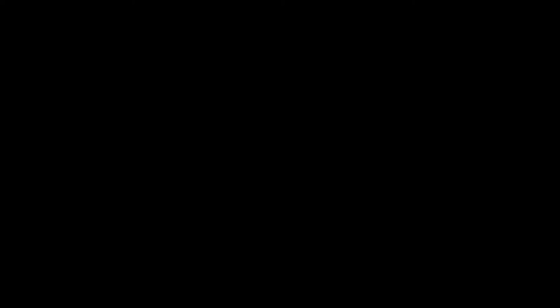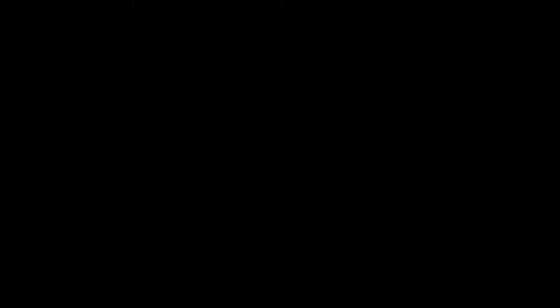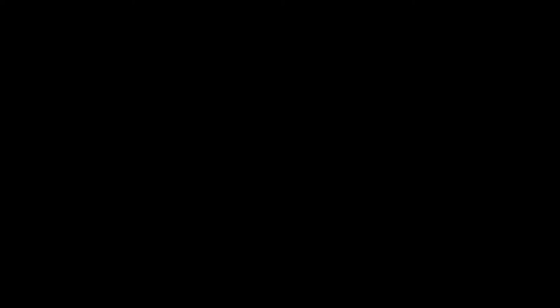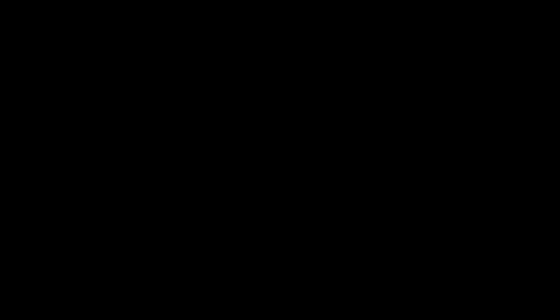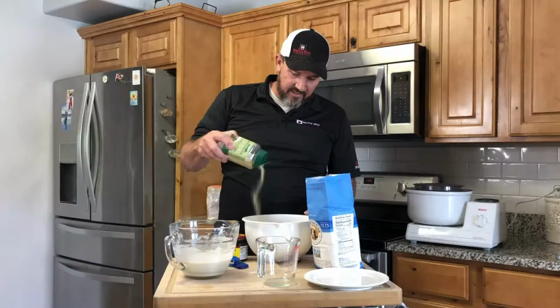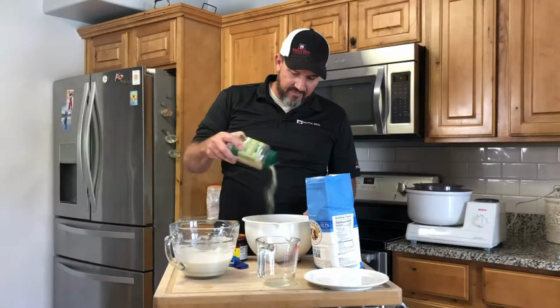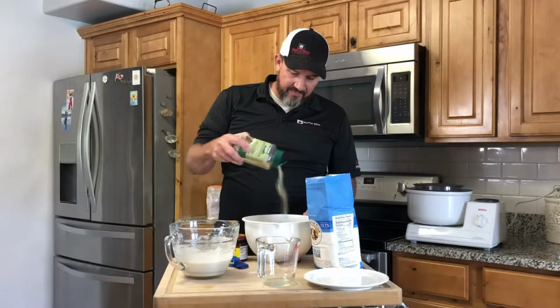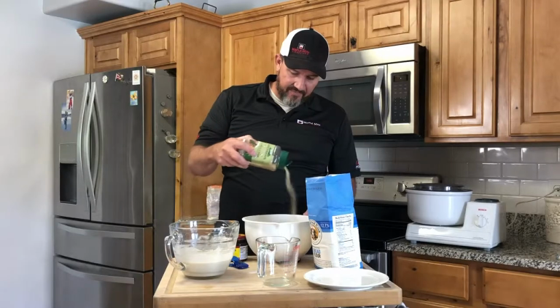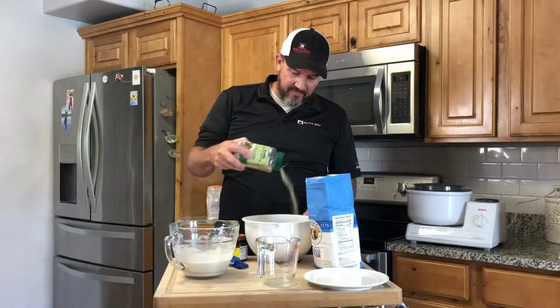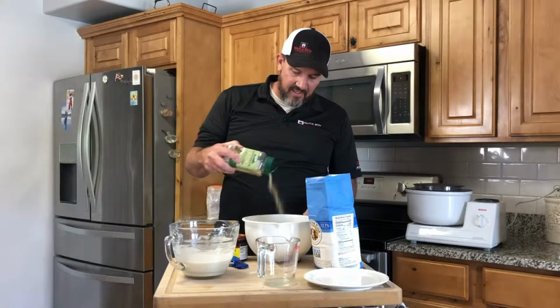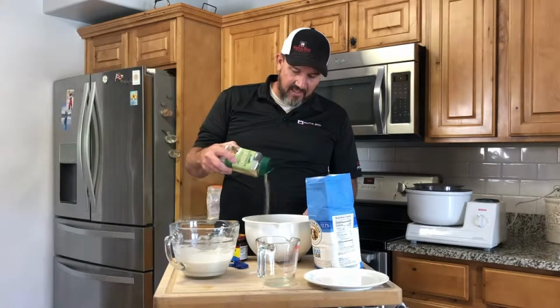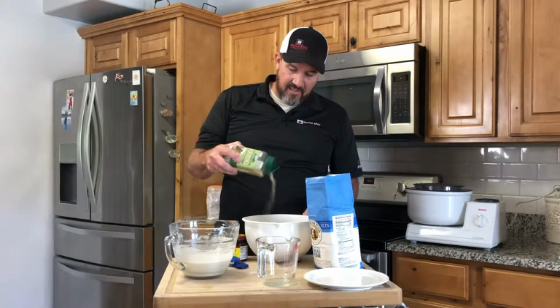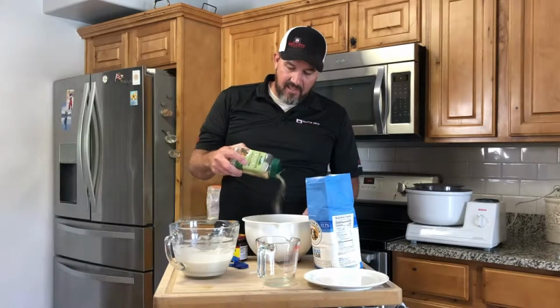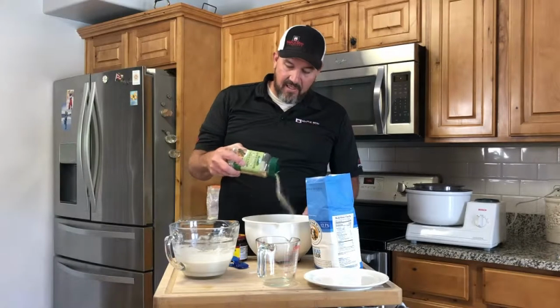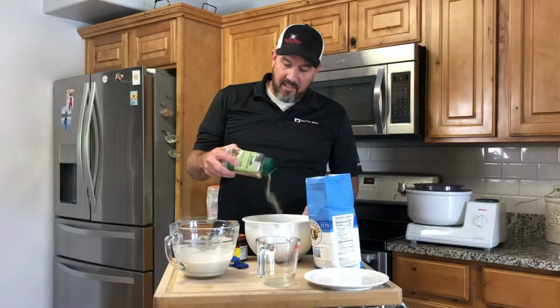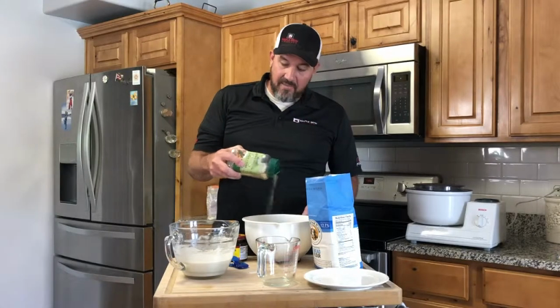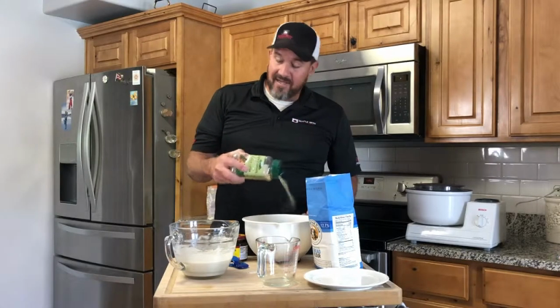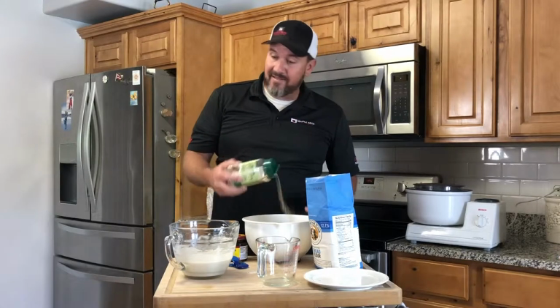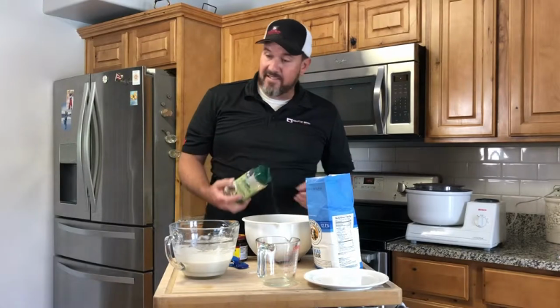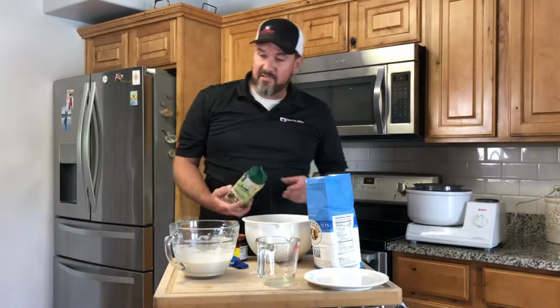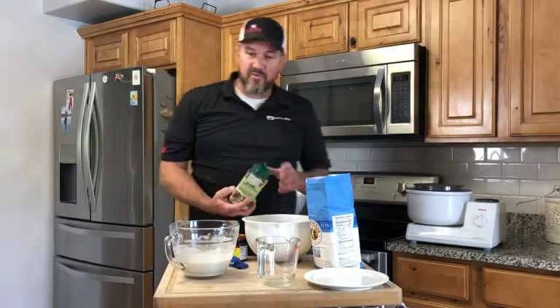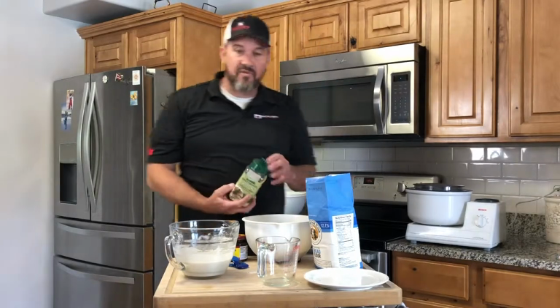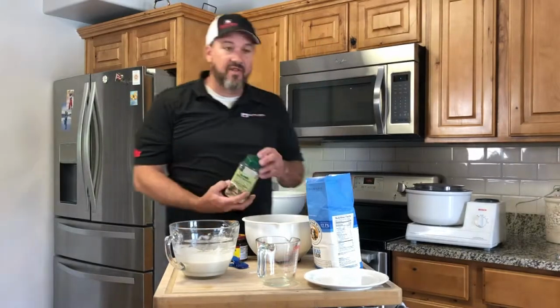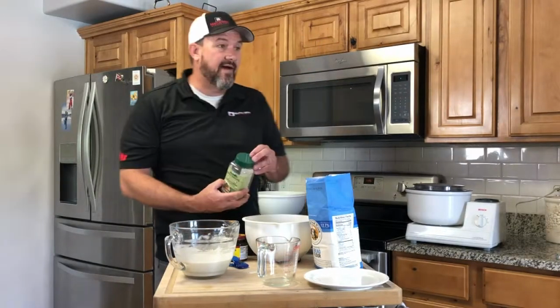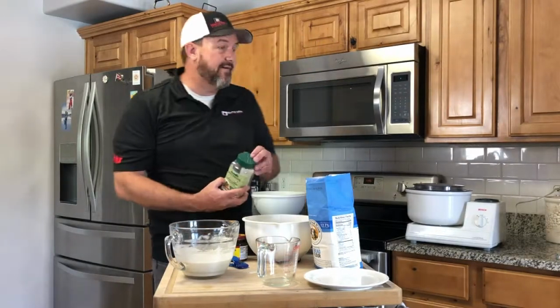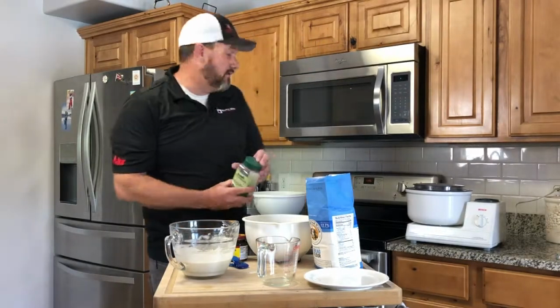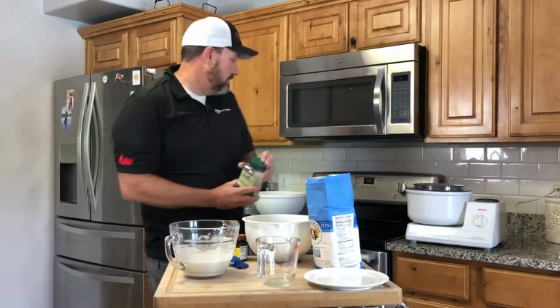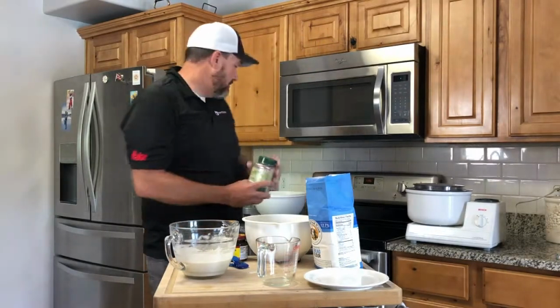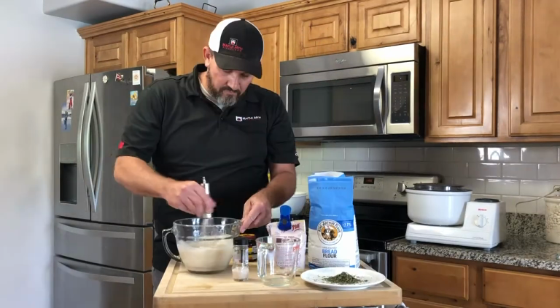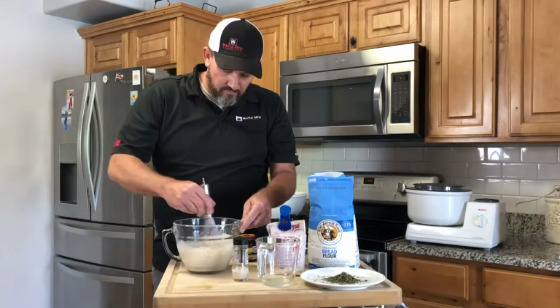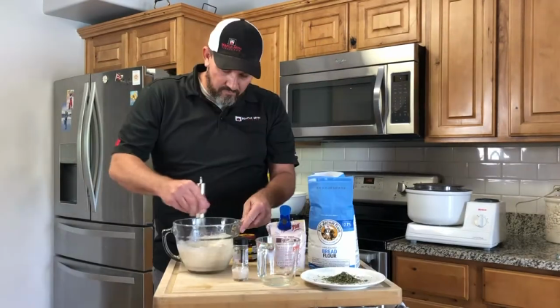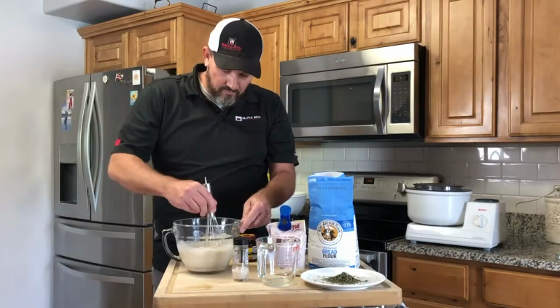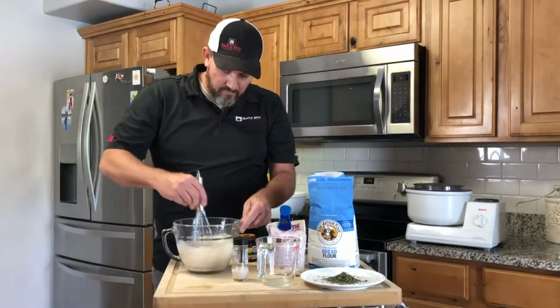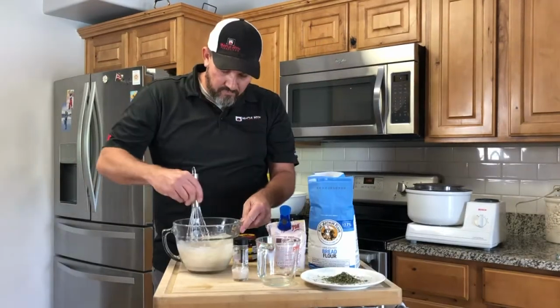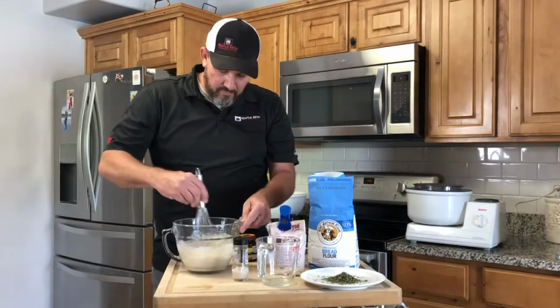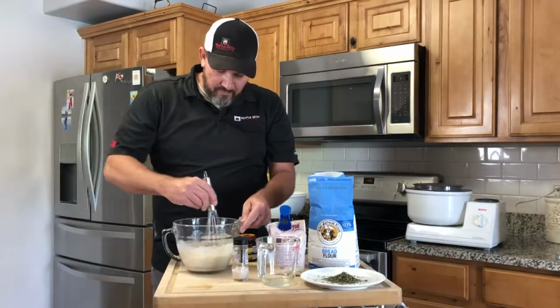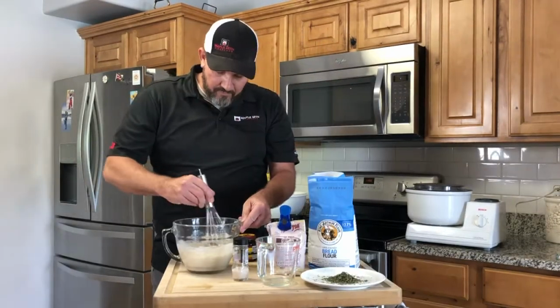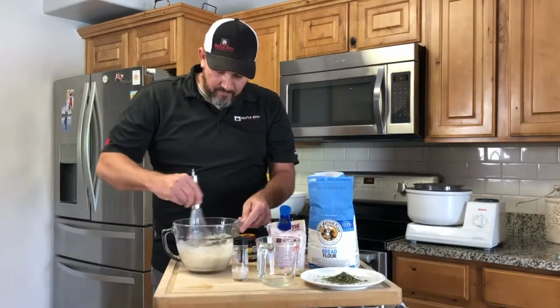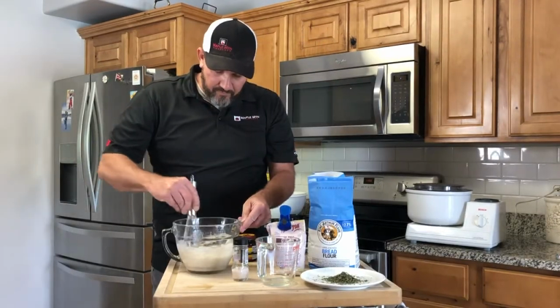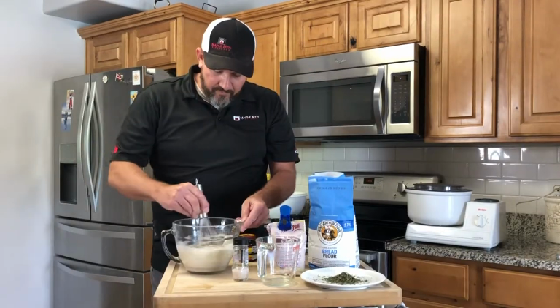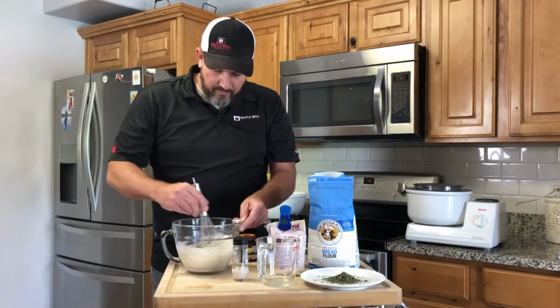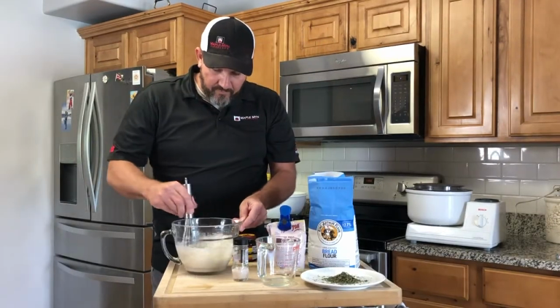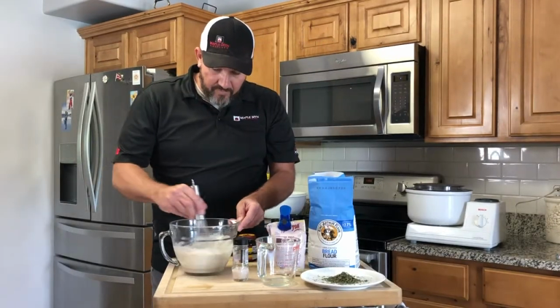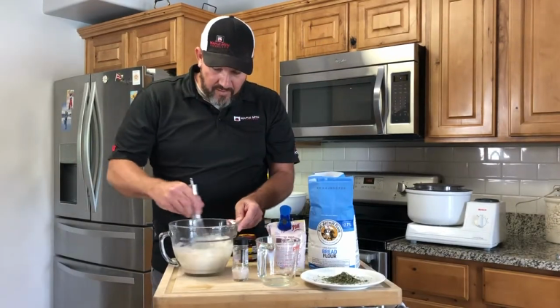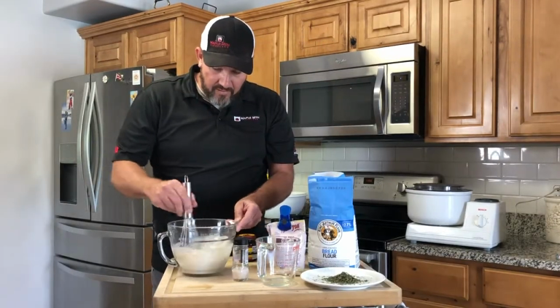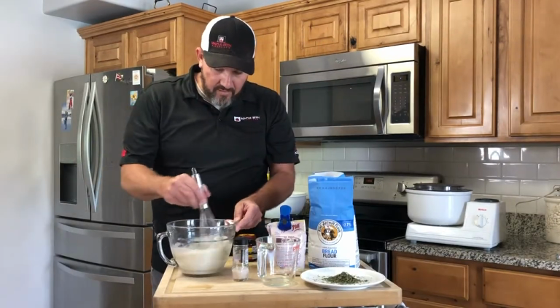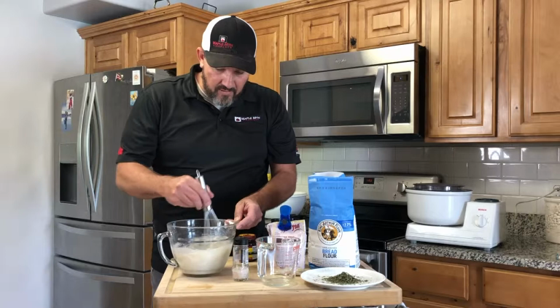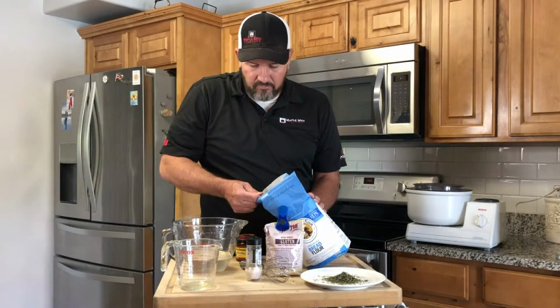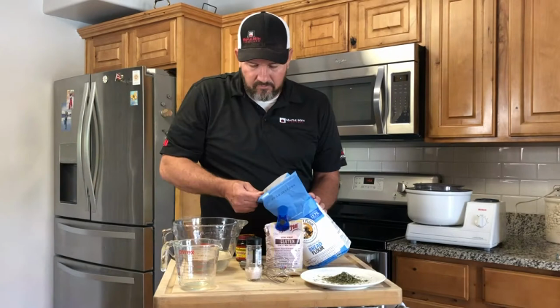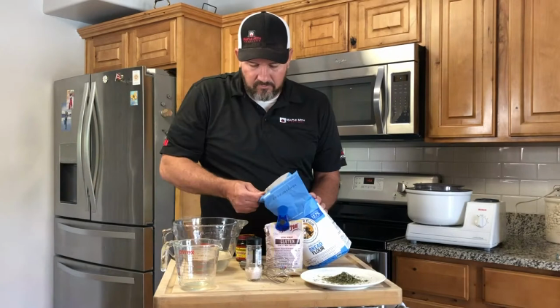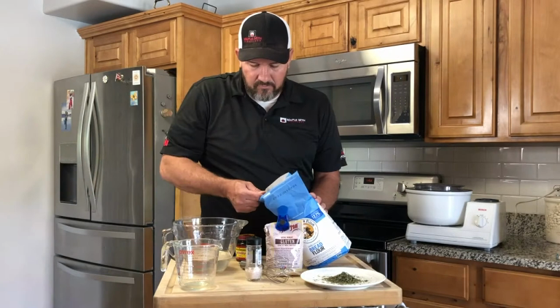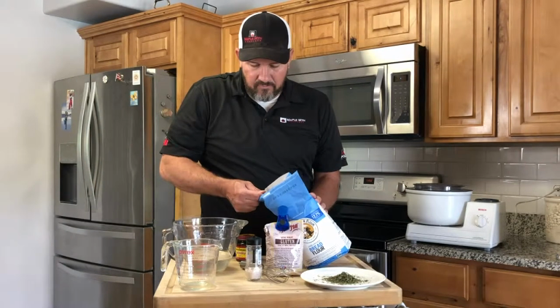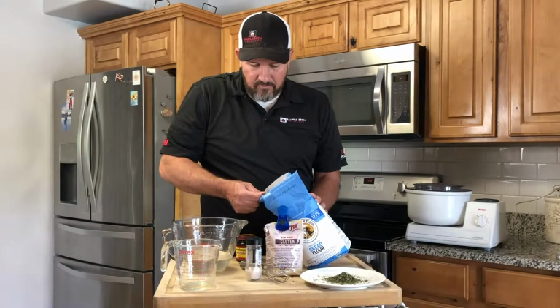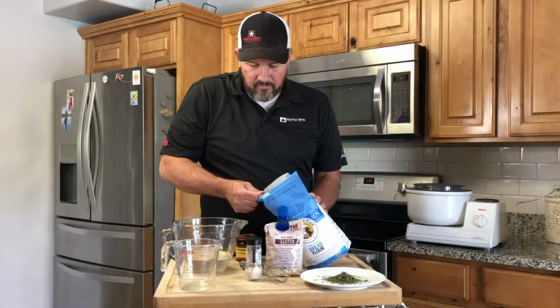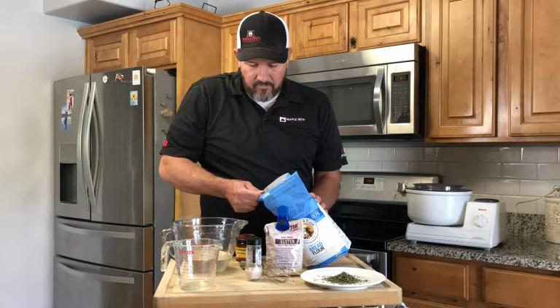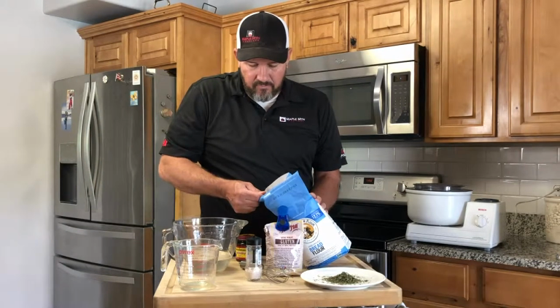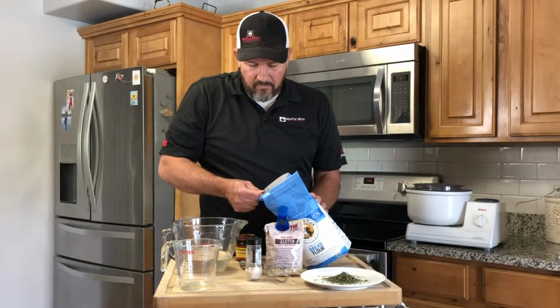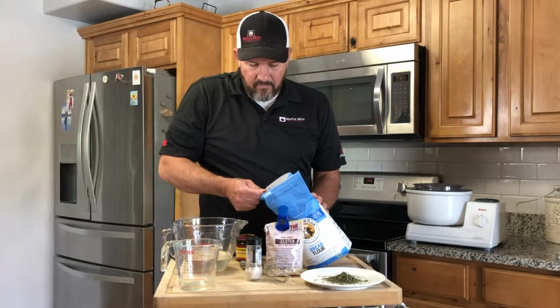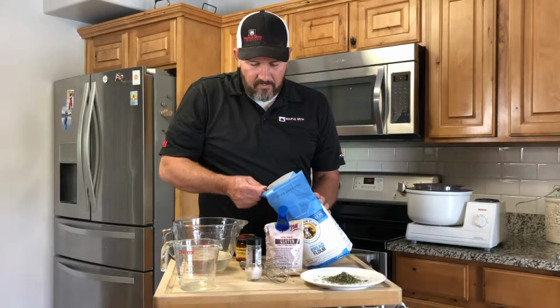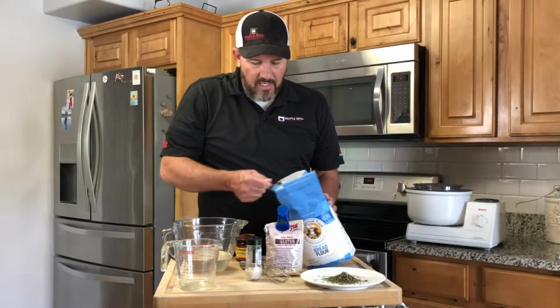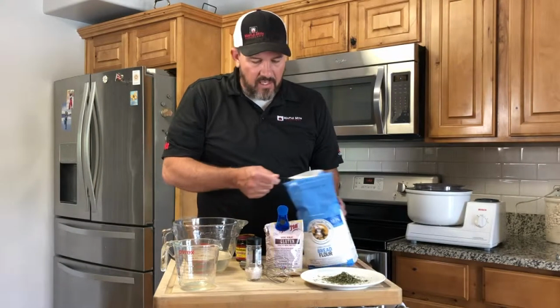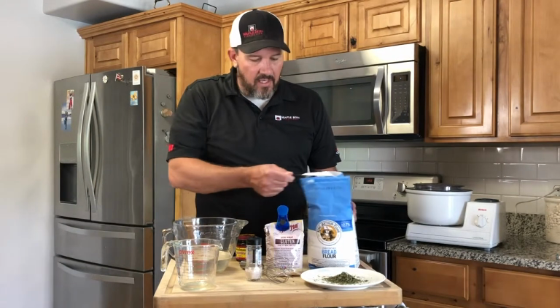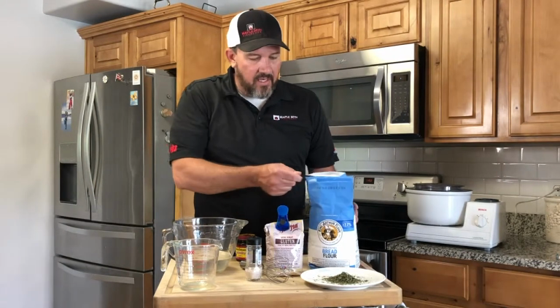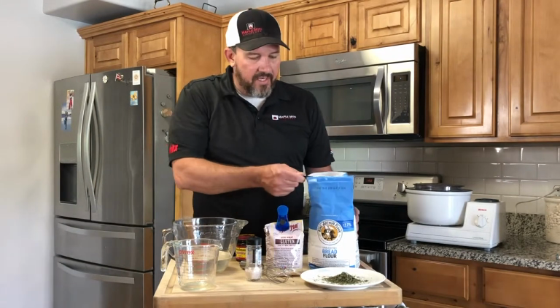Hey YouTube! Today we're going to show you how to make bread in your wood fired oven.